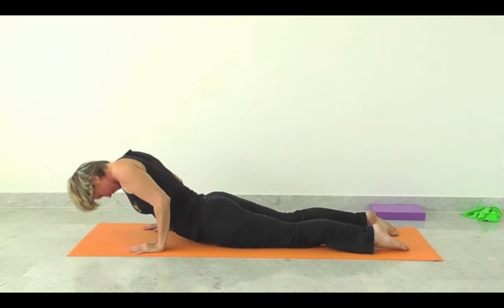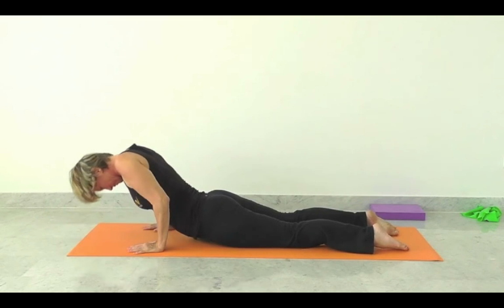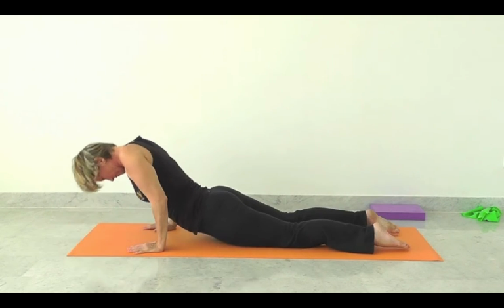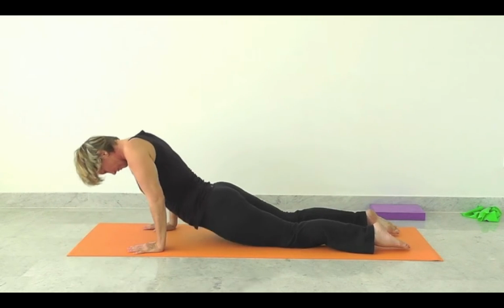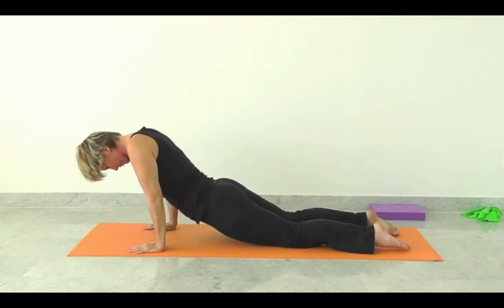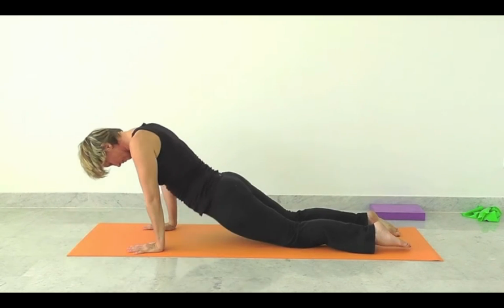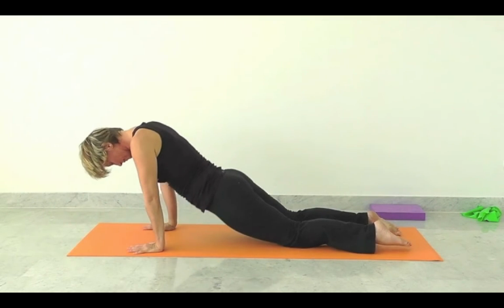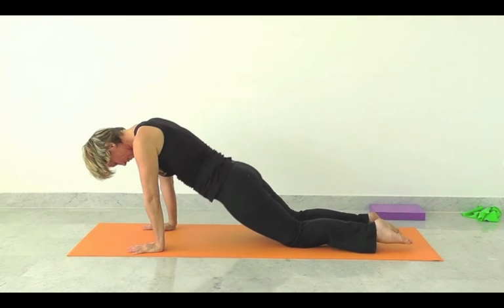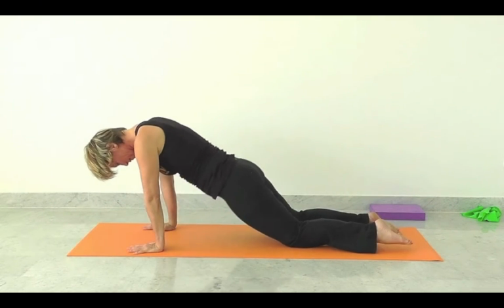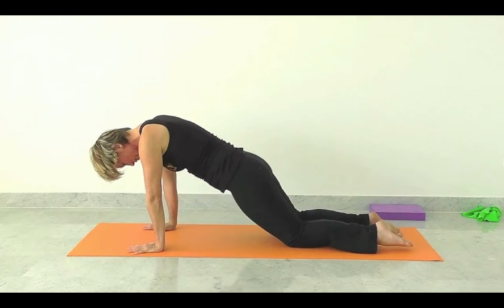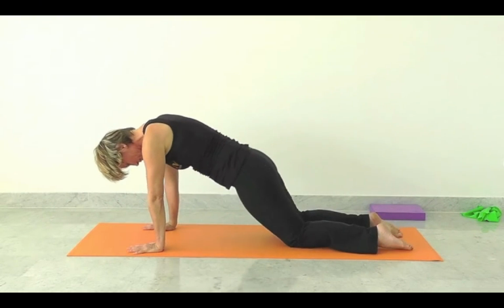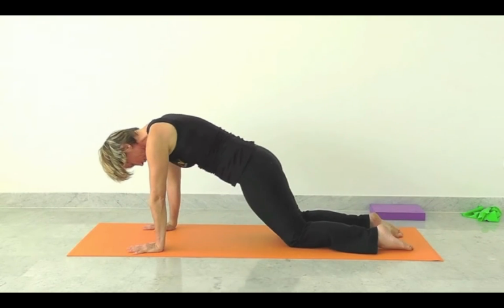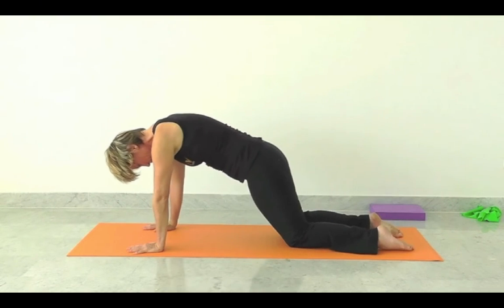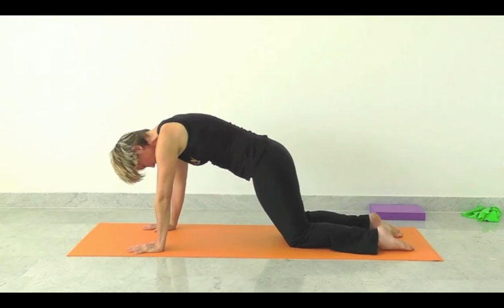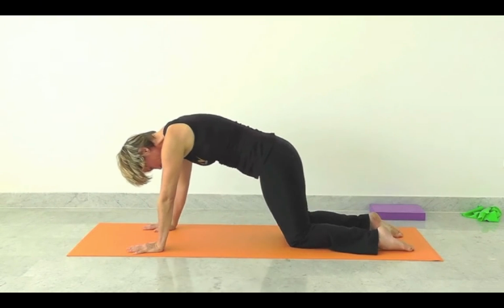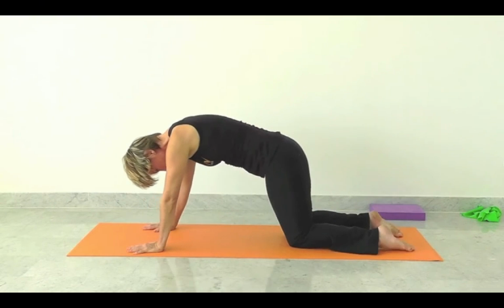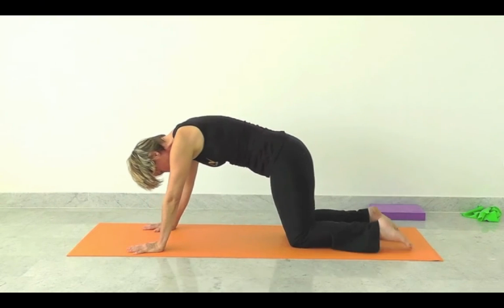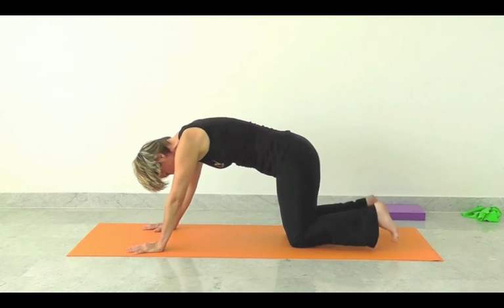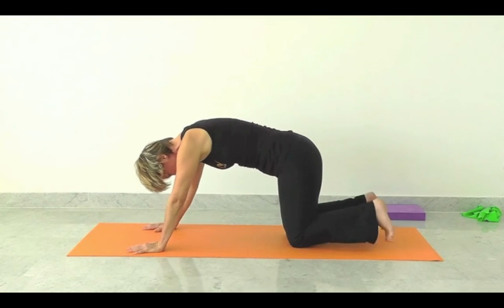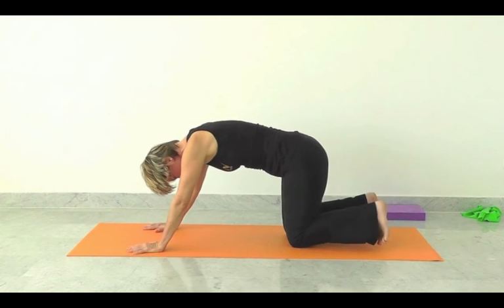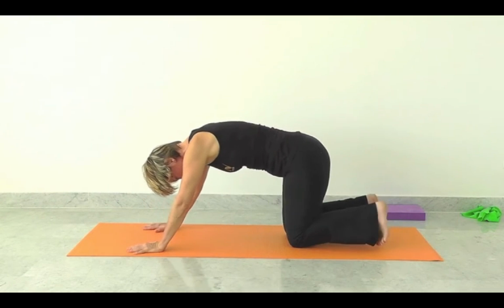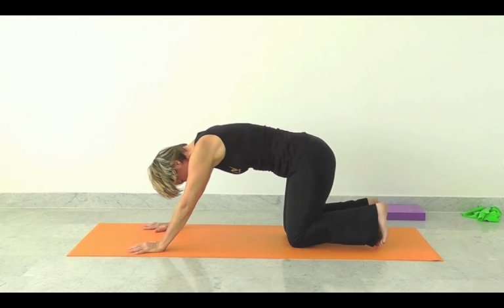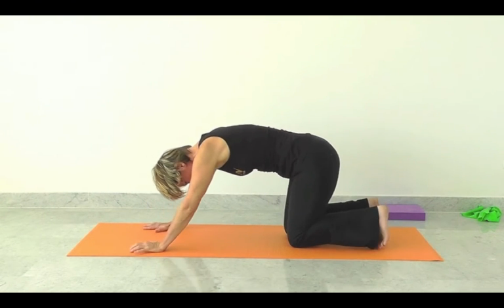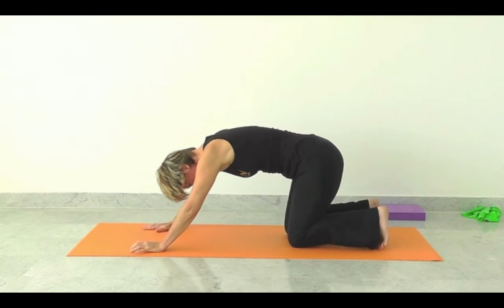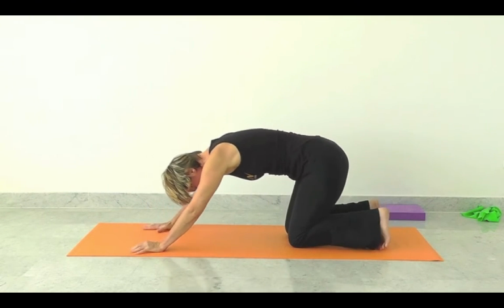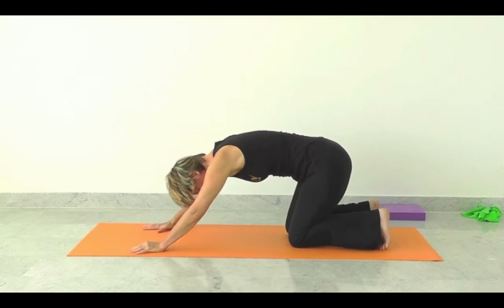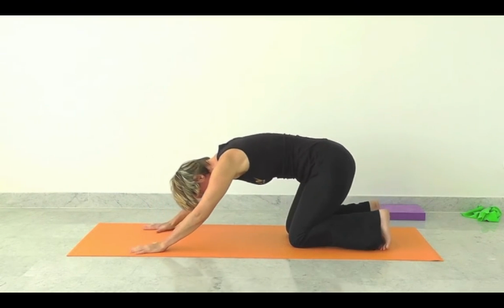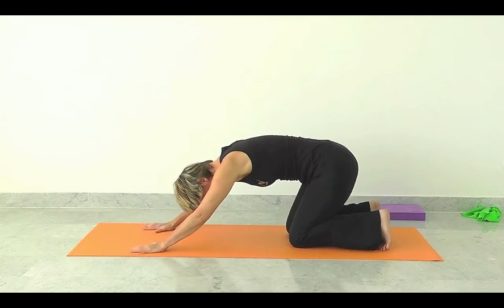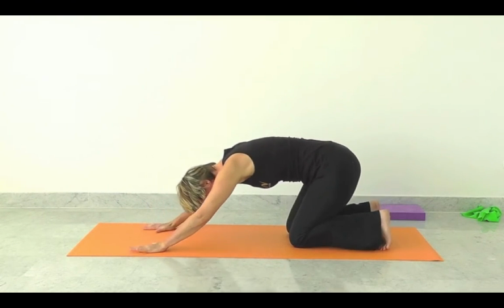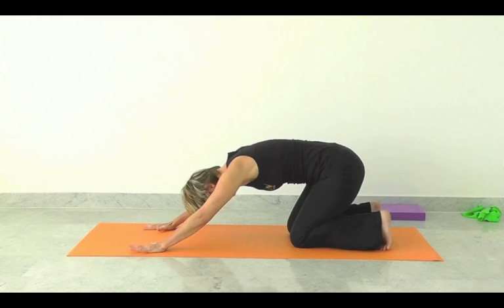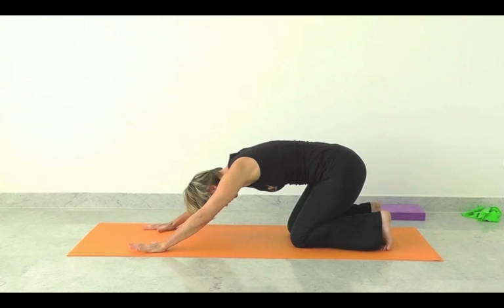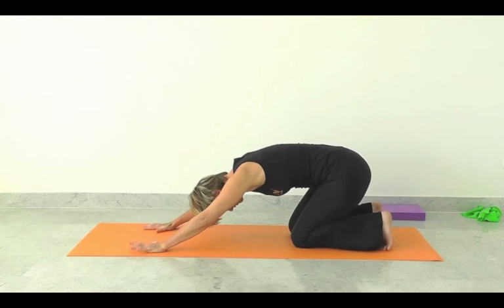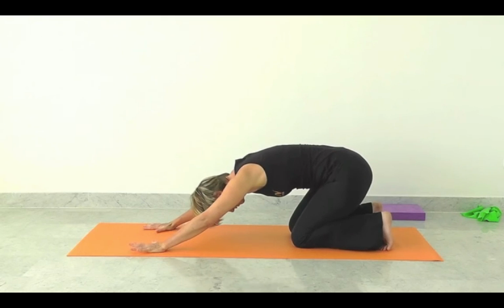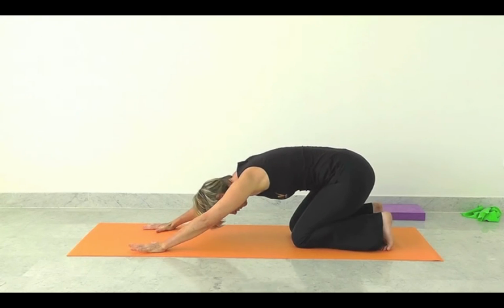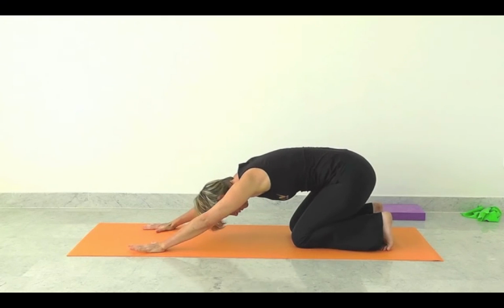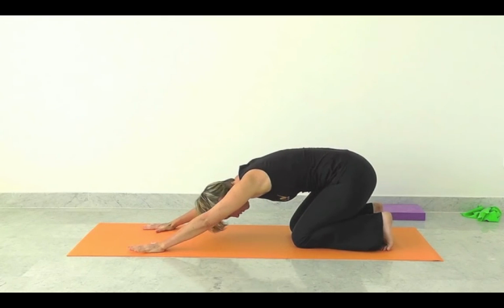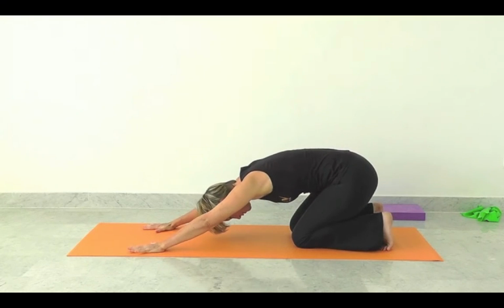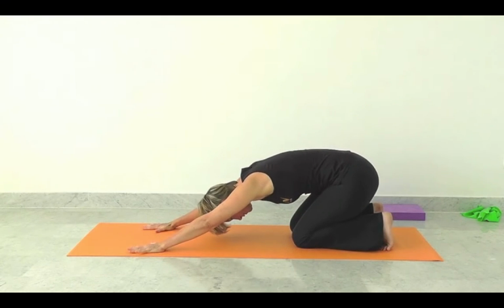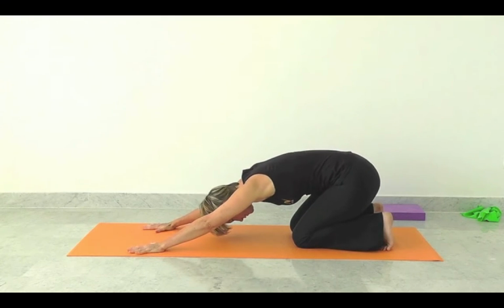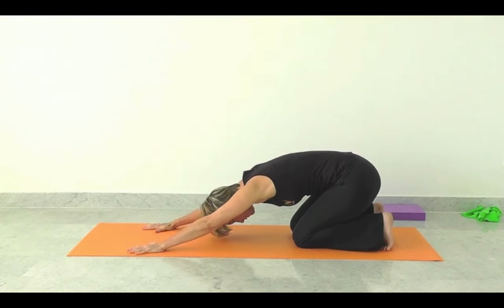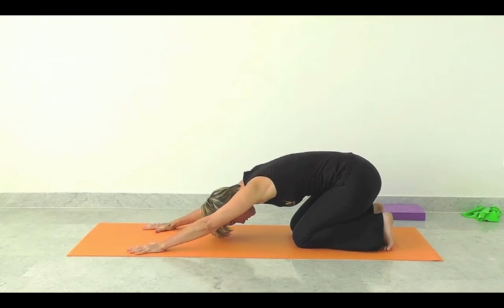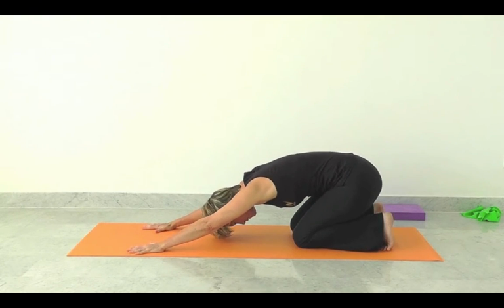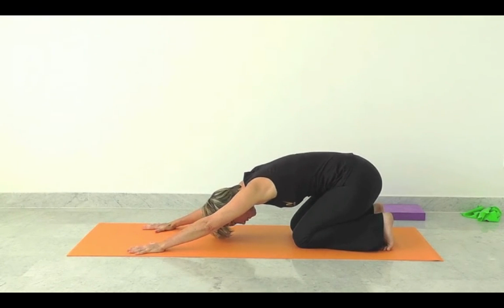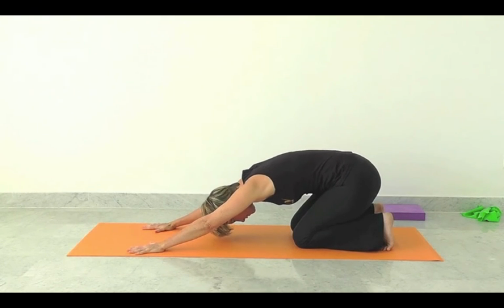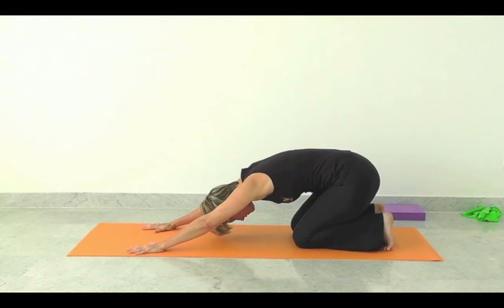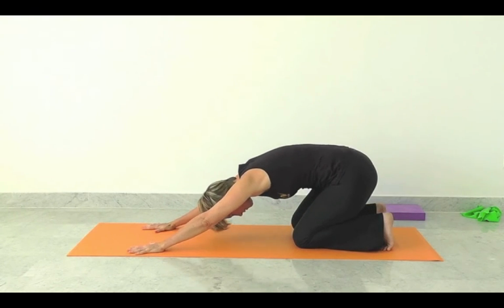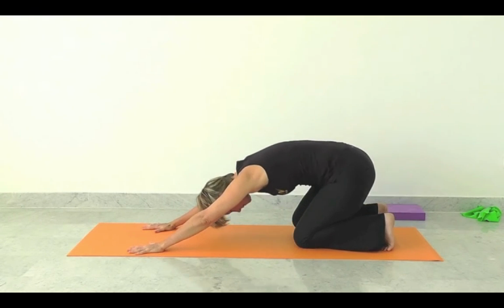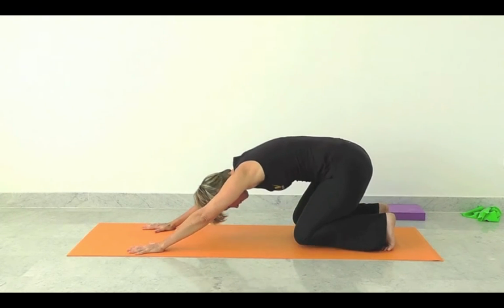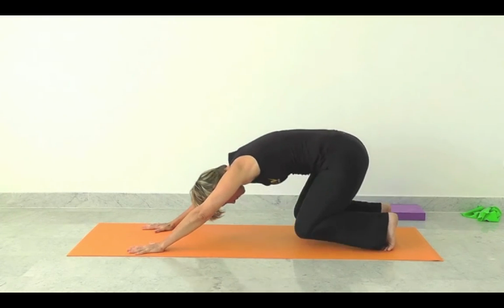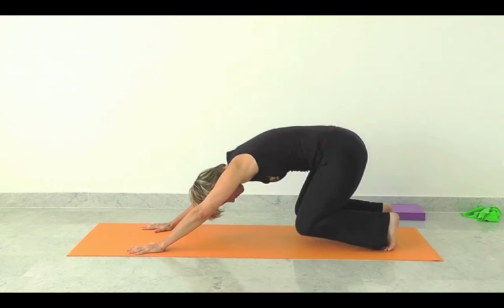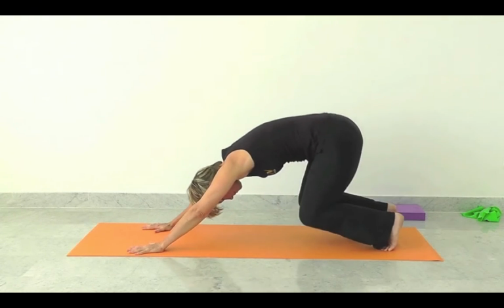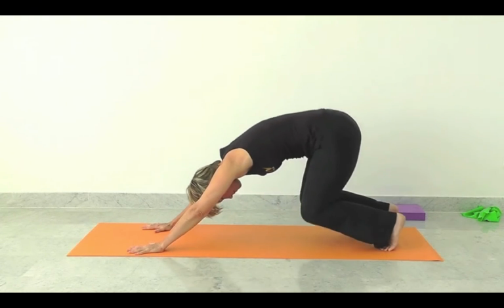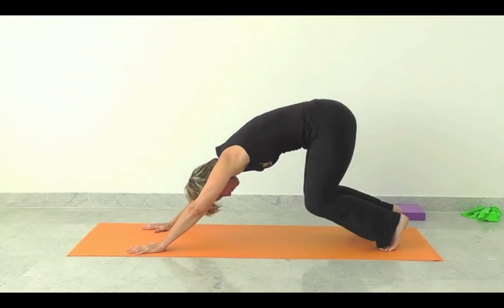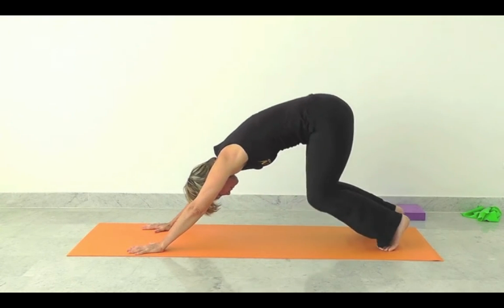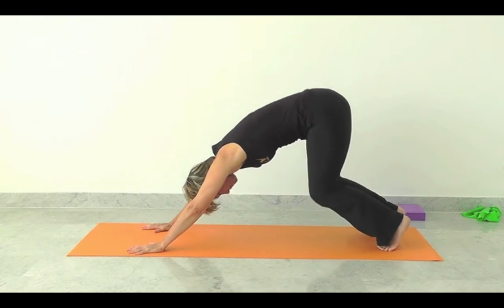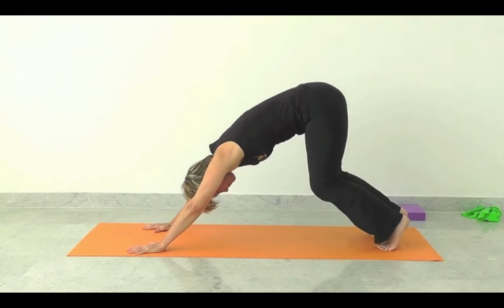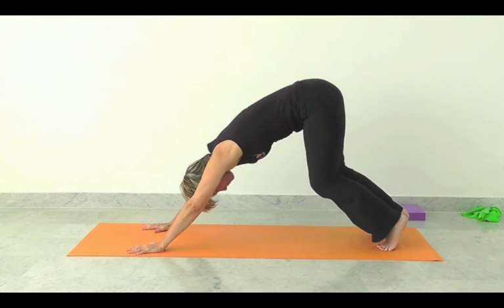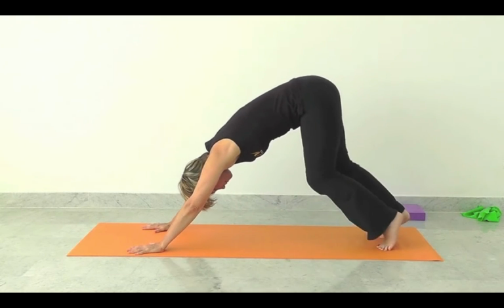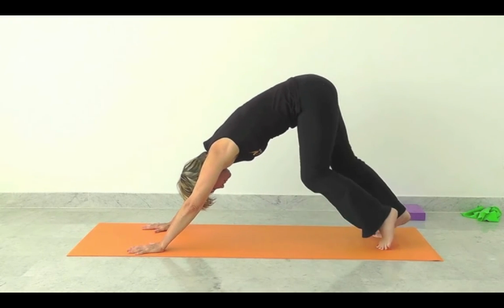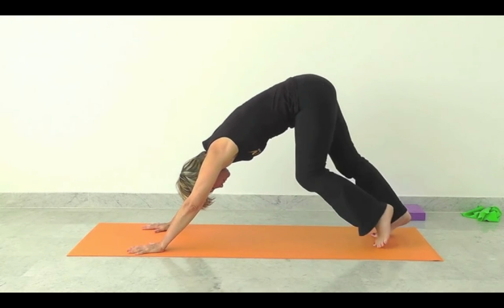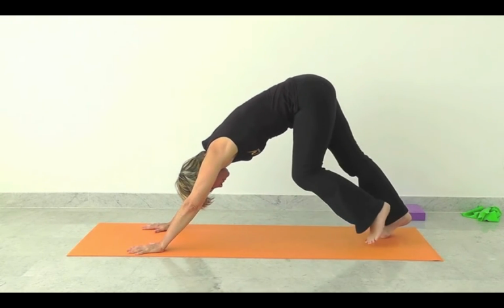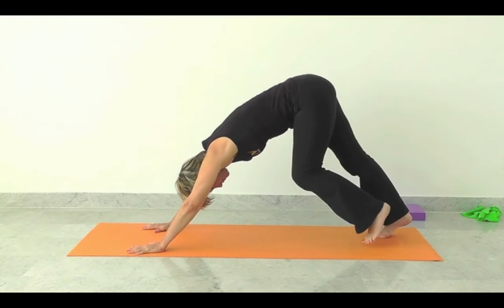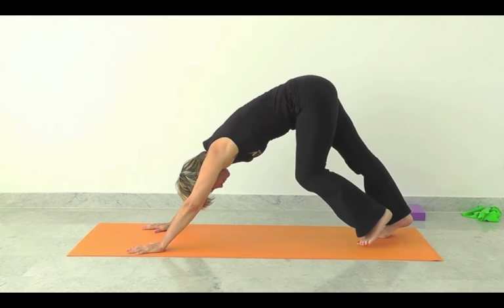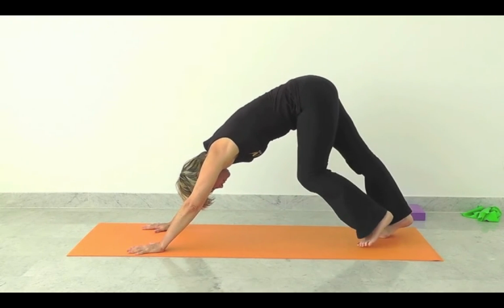Very slow transition, tucking the toes under, through swan and back into downward dog.